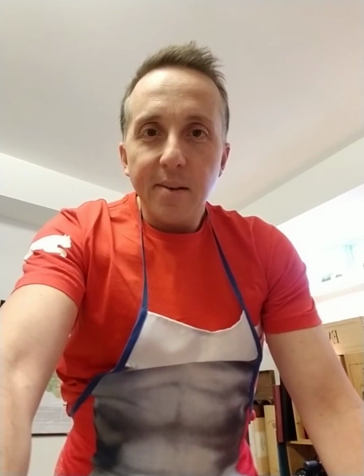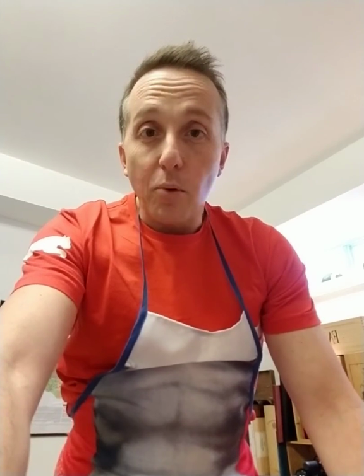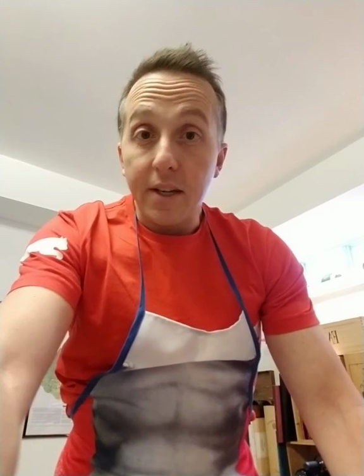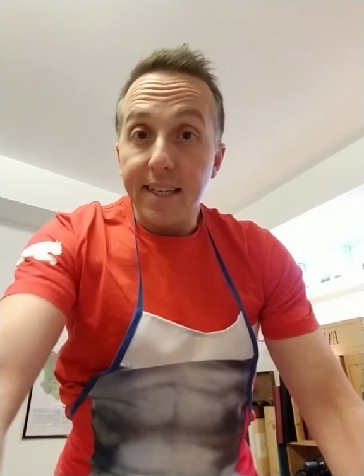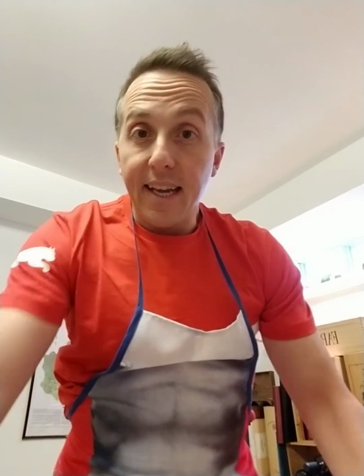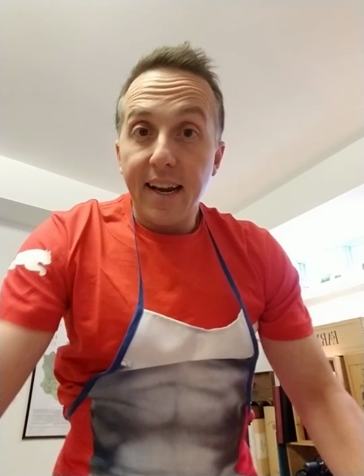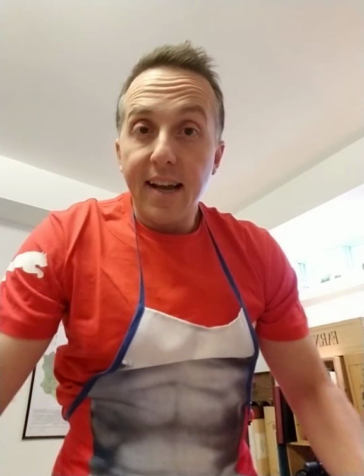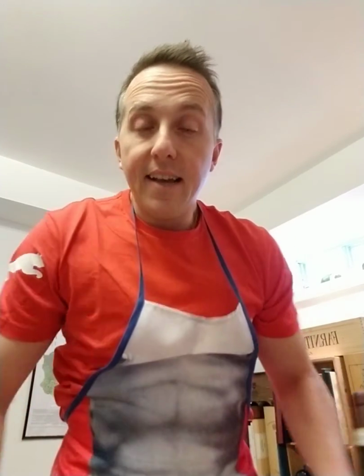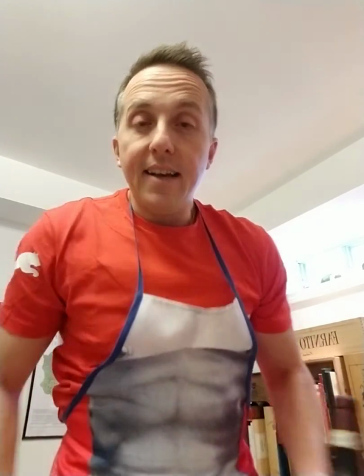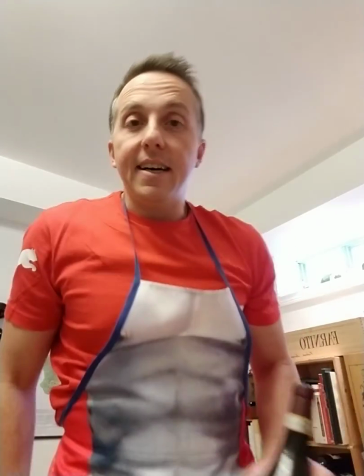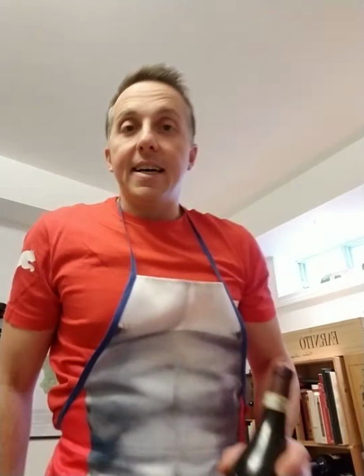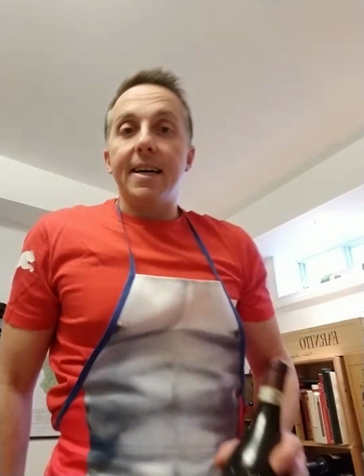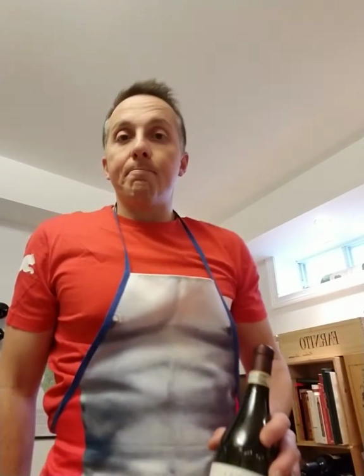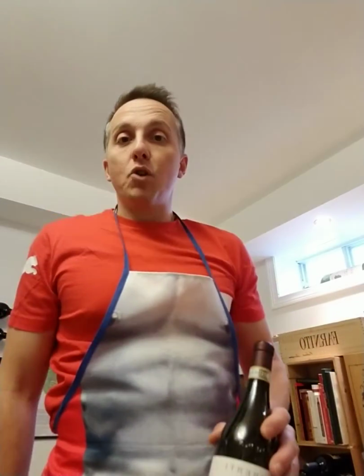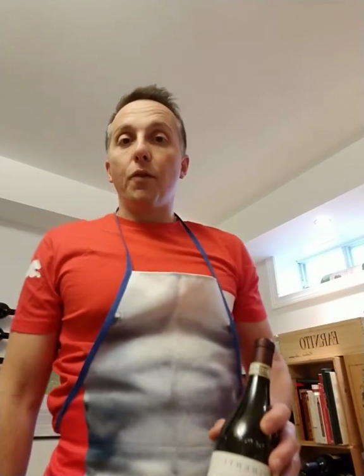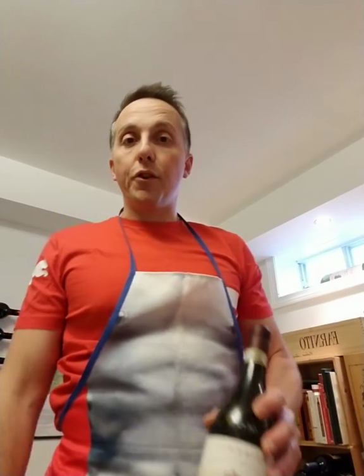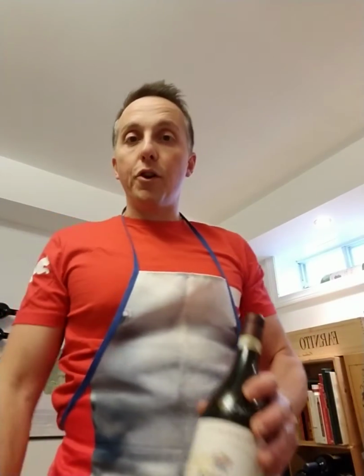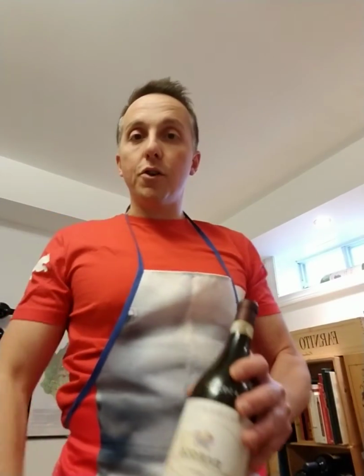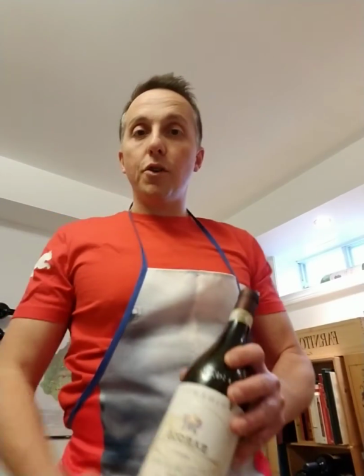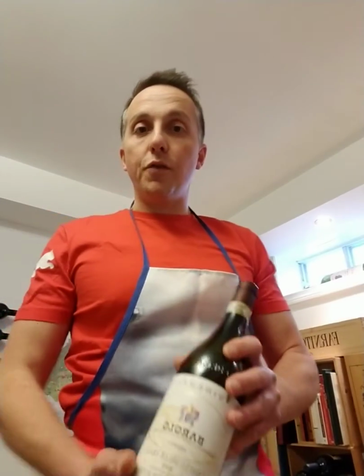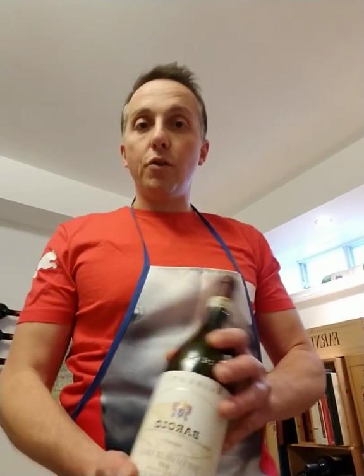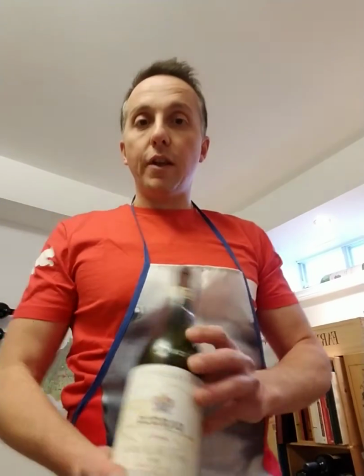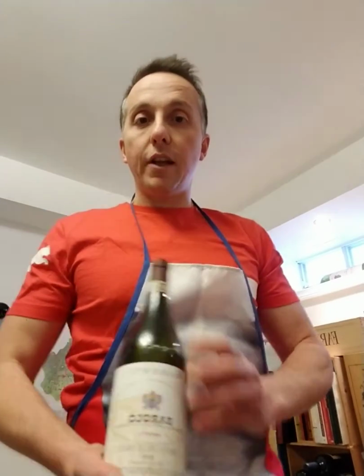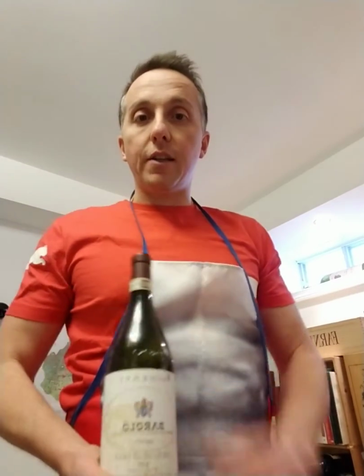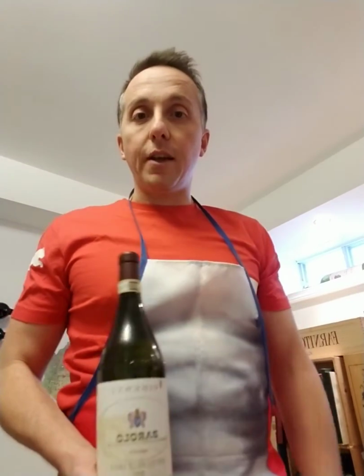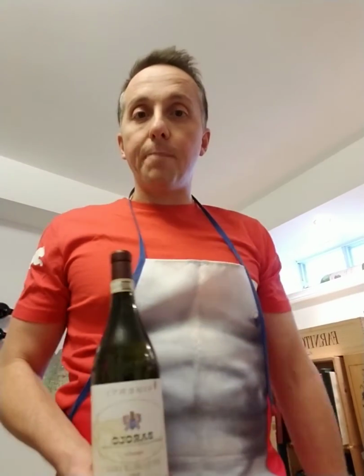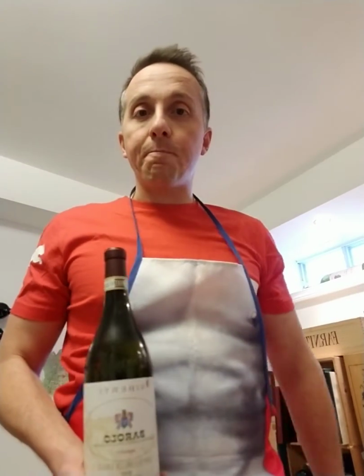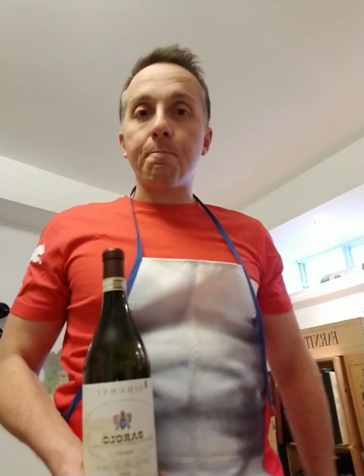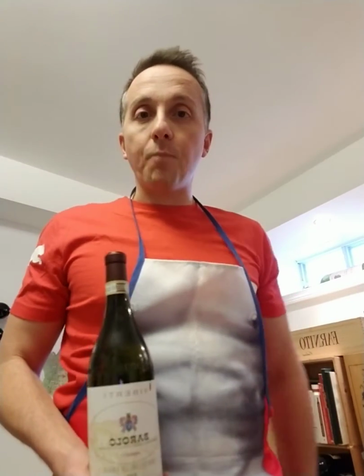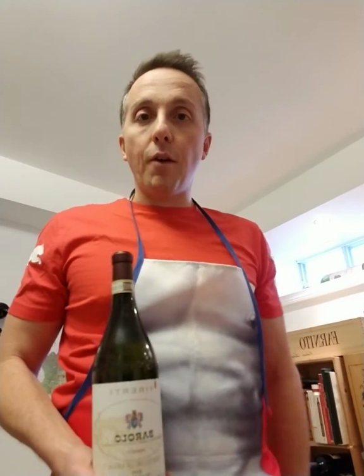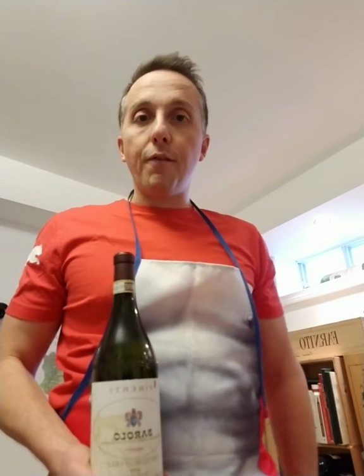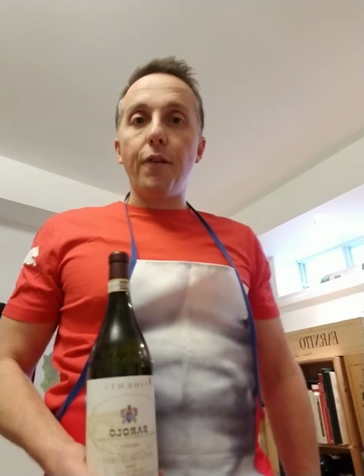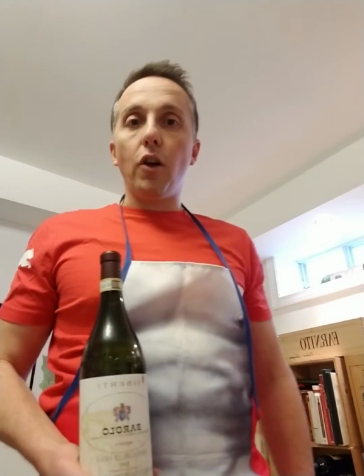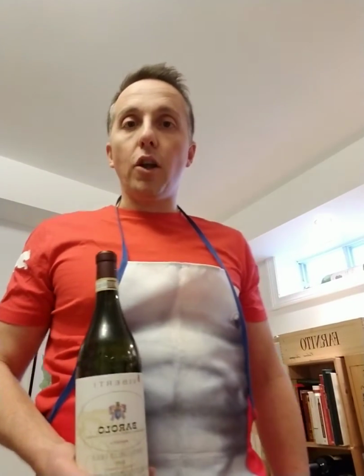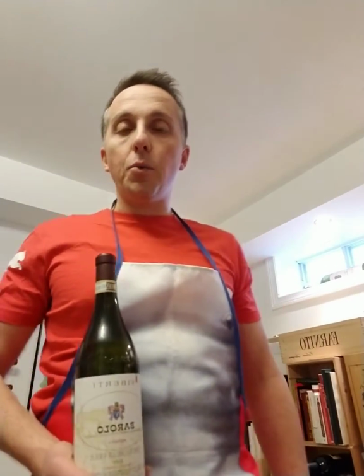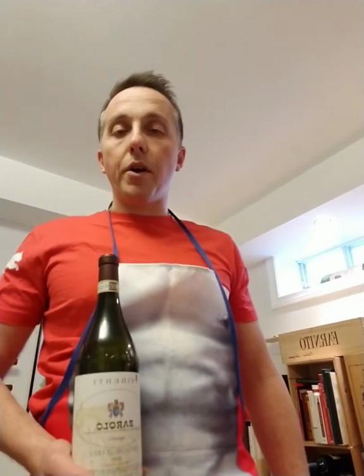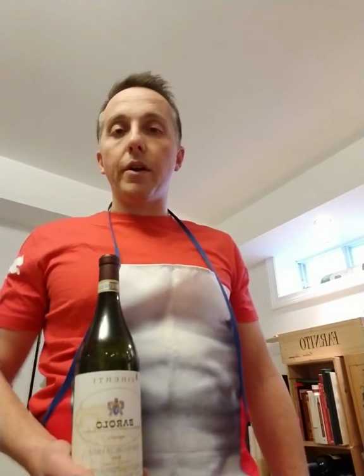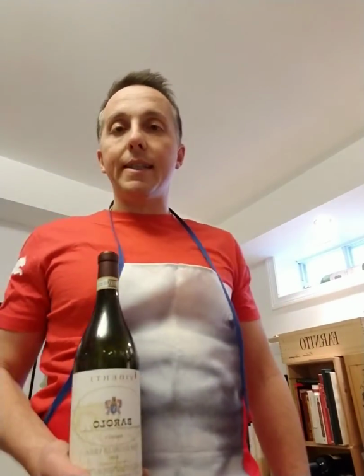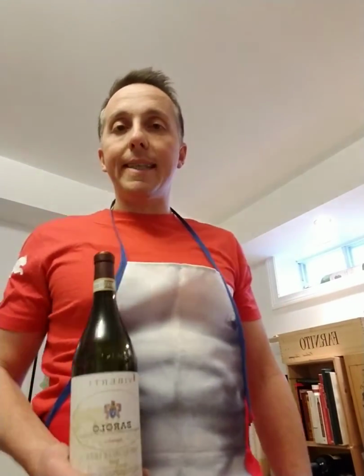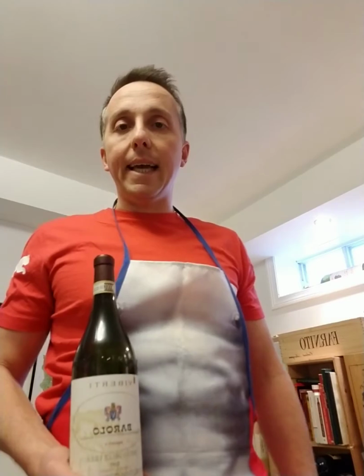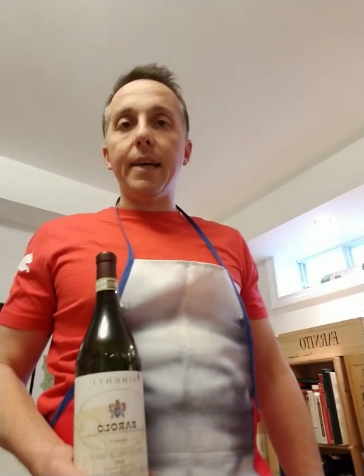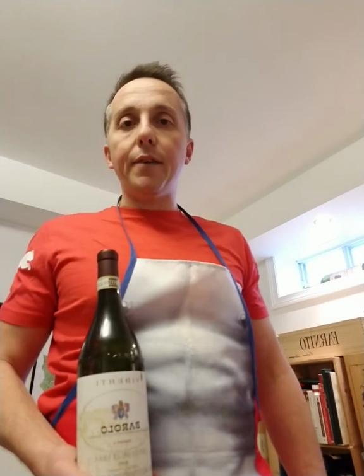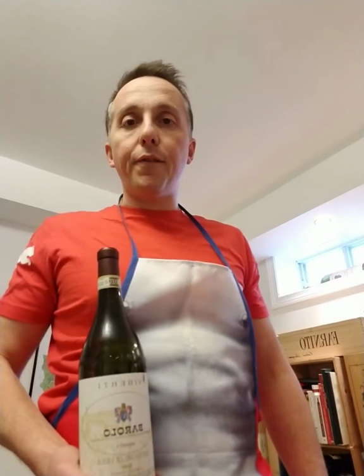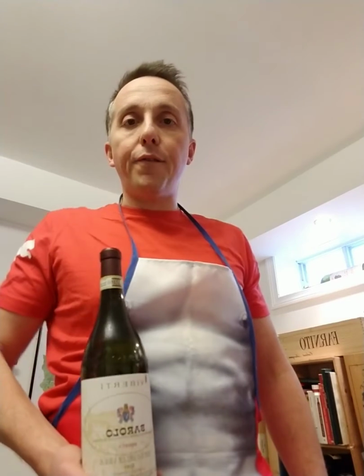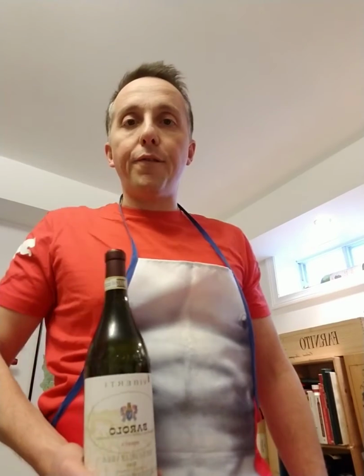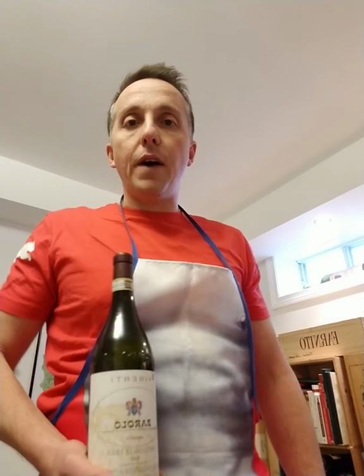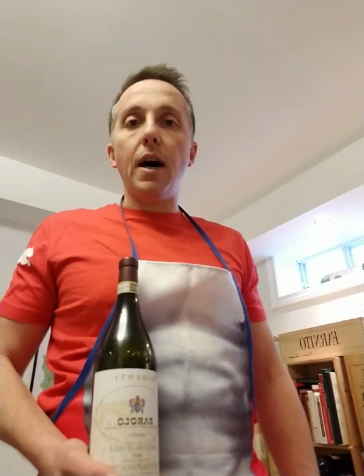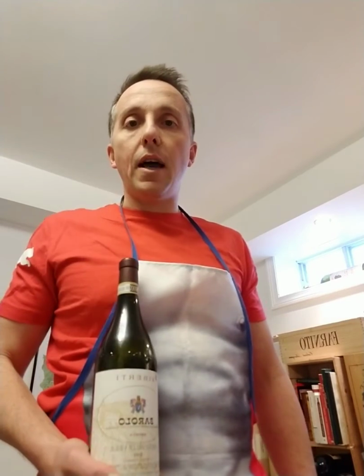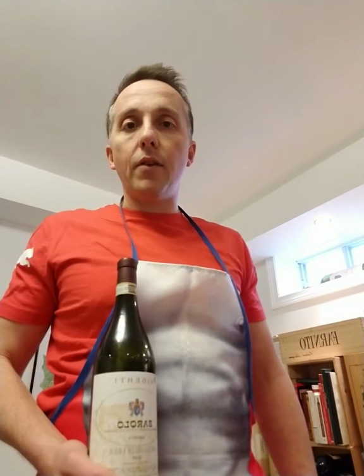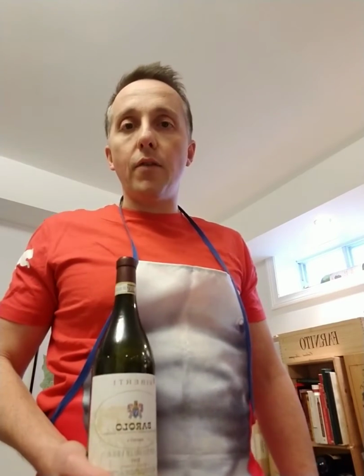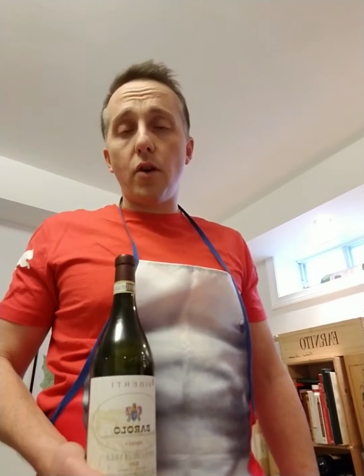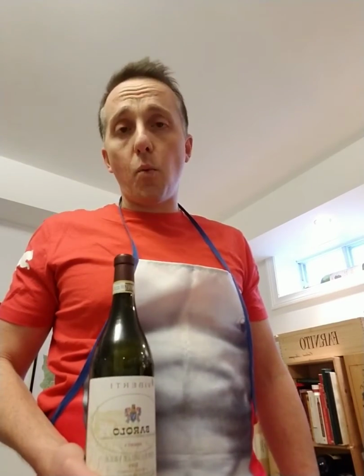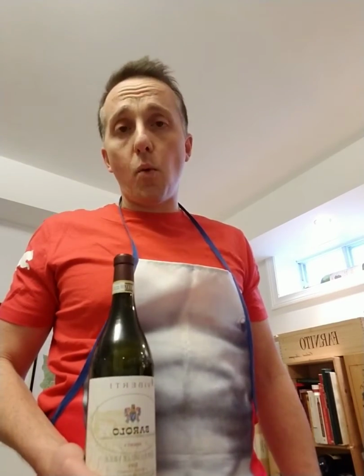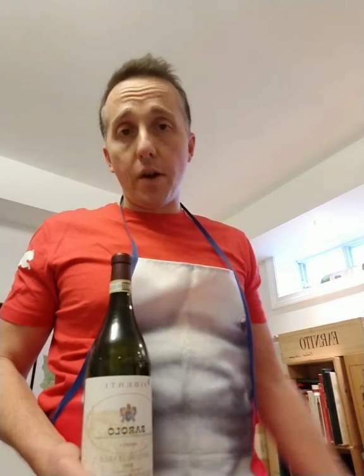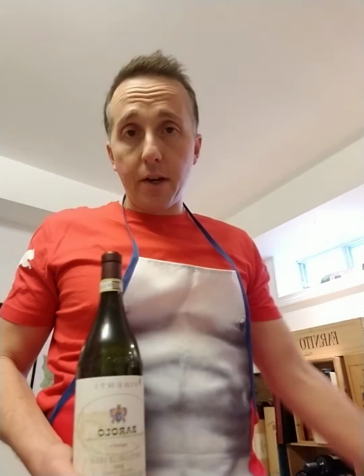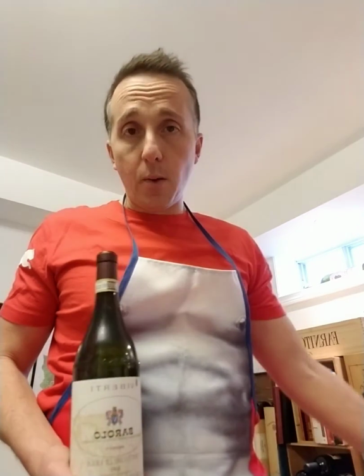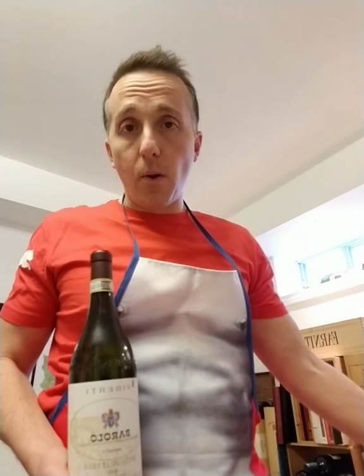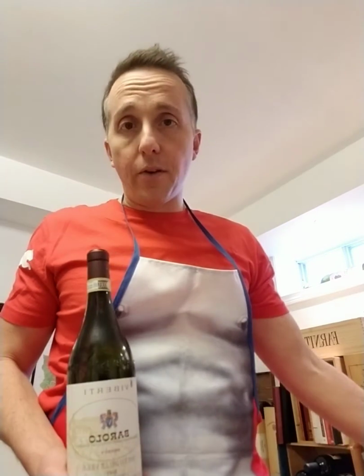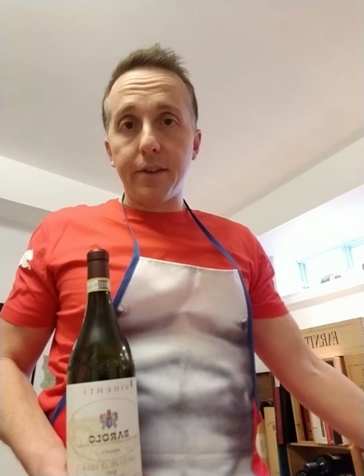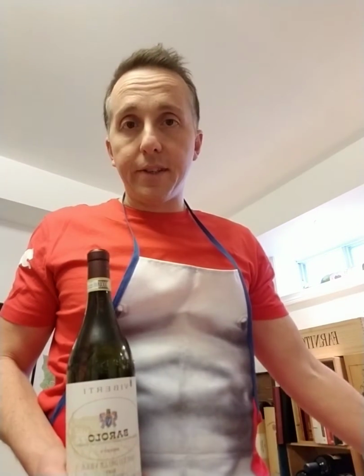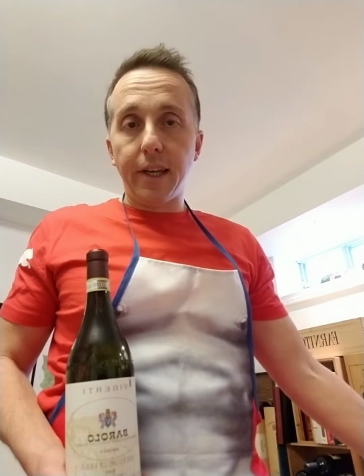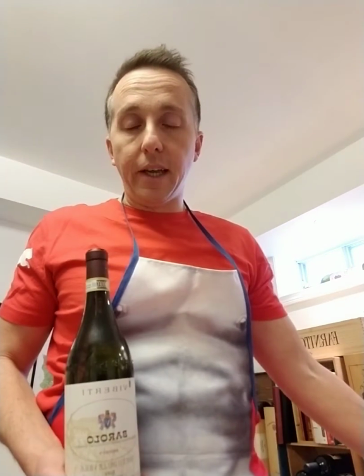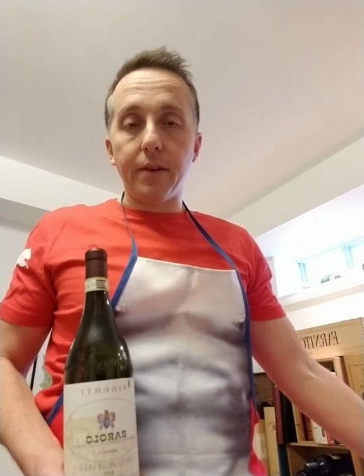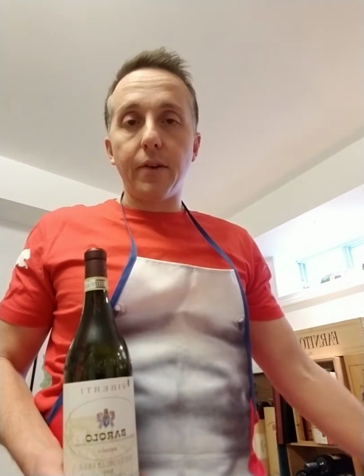Buonasera! For those of you that followed, we are day five of our wine quarantine.